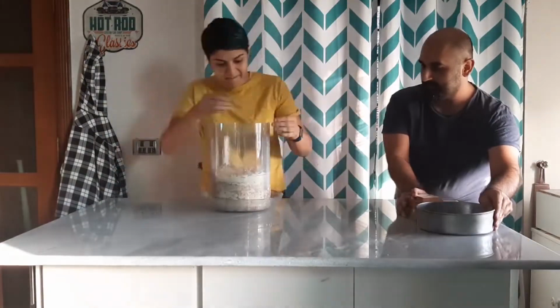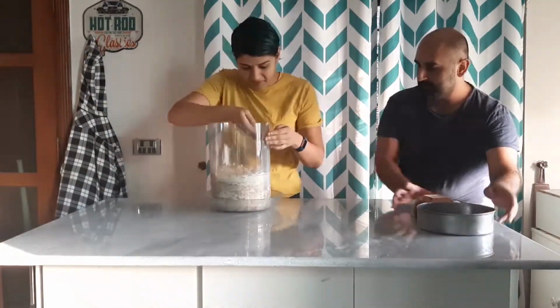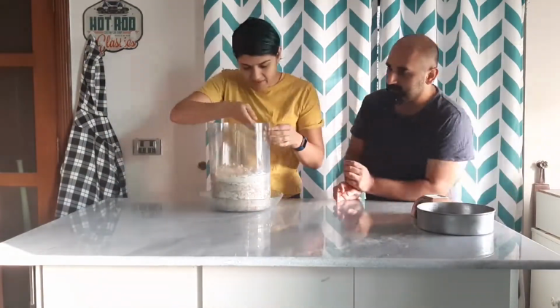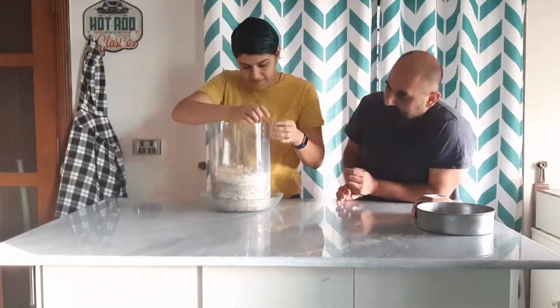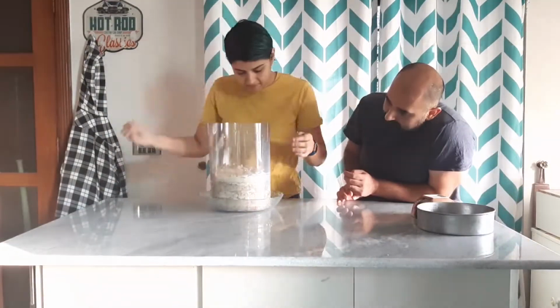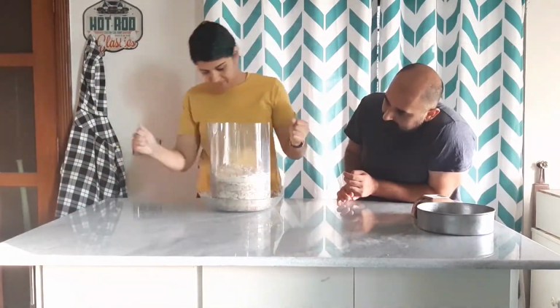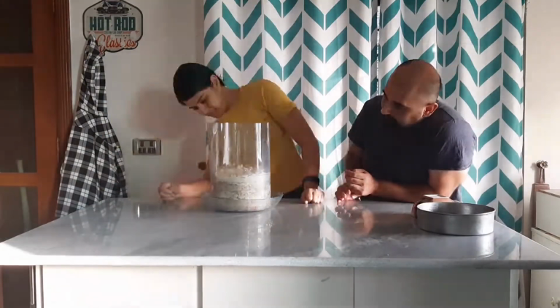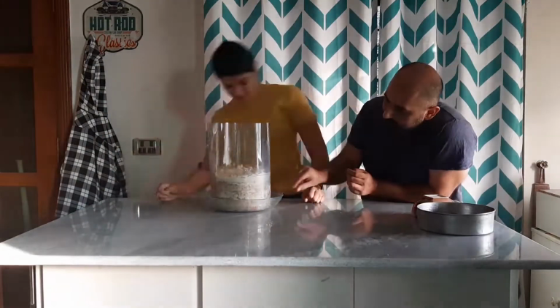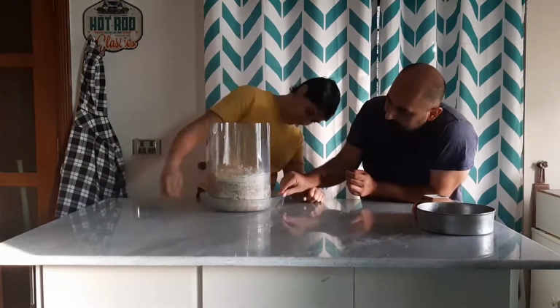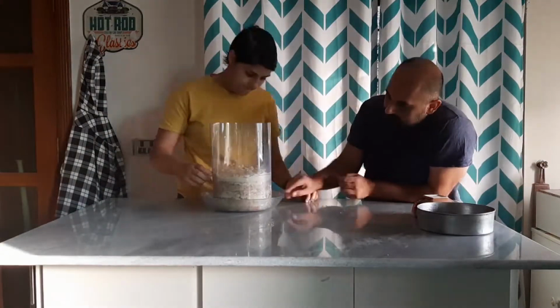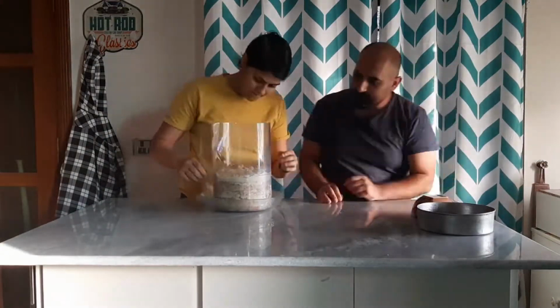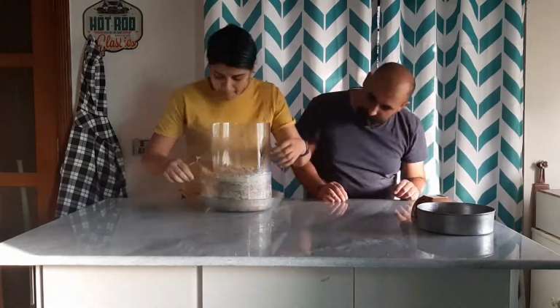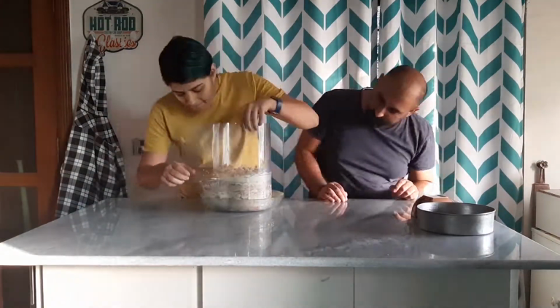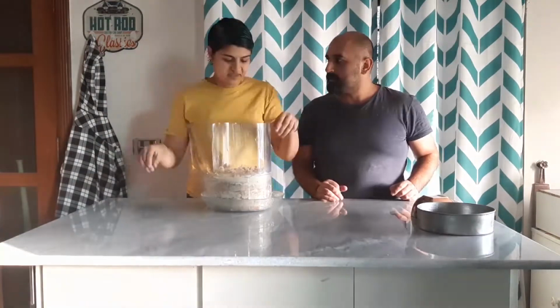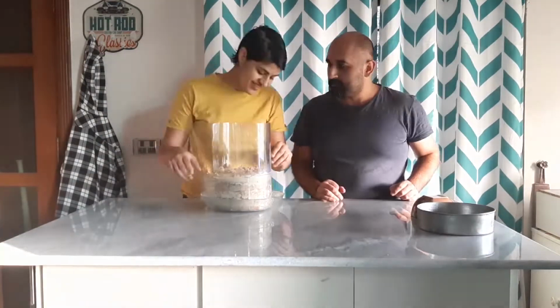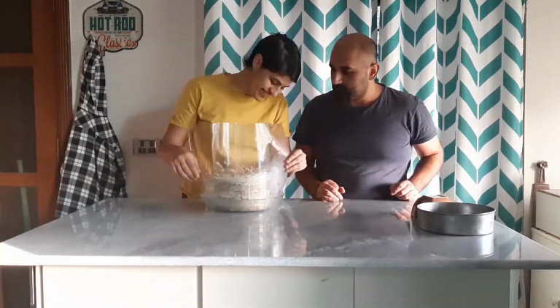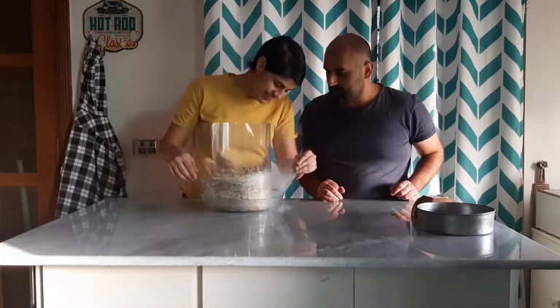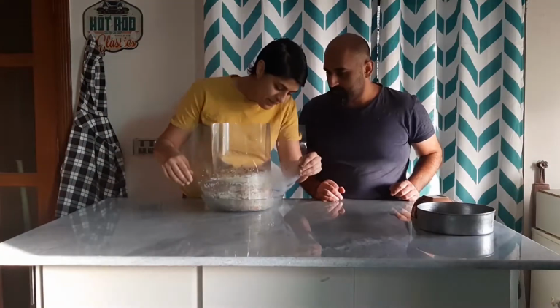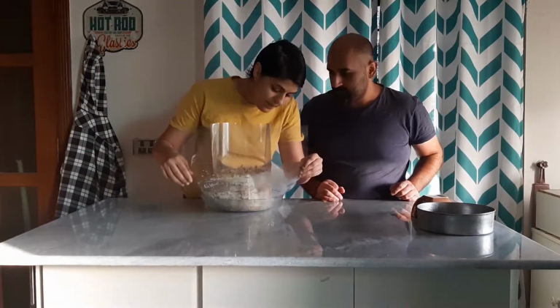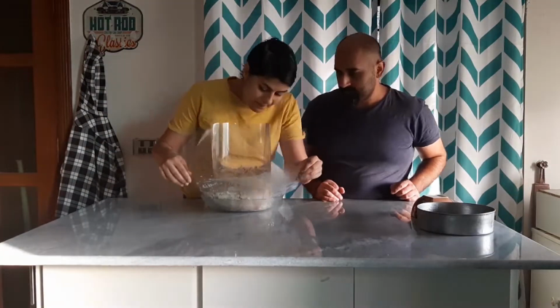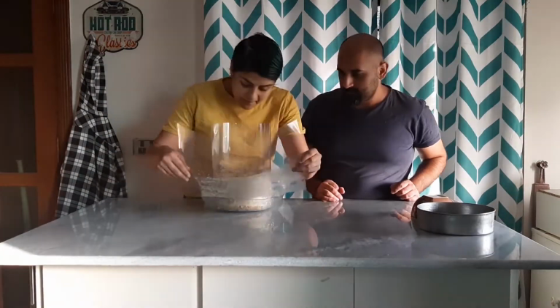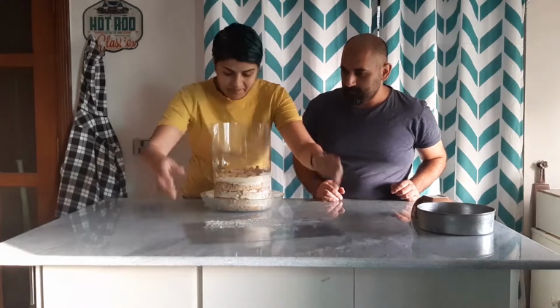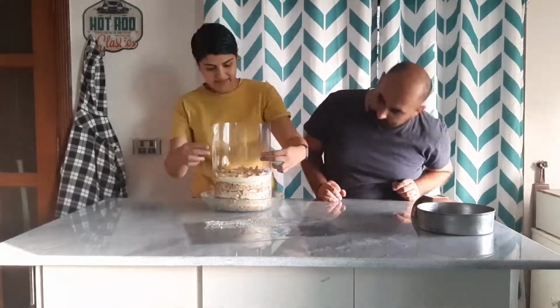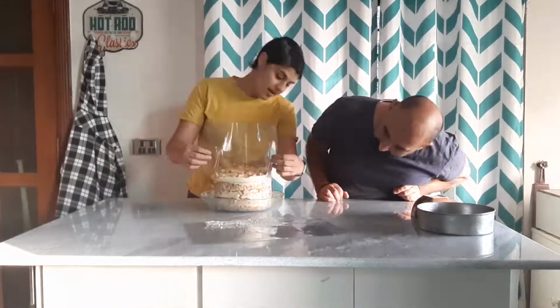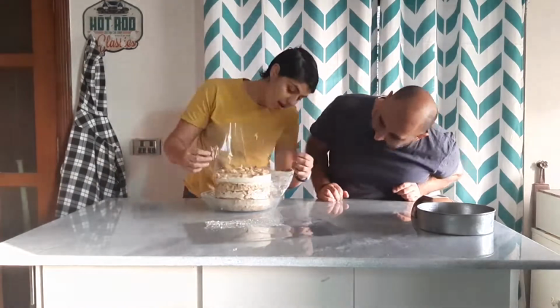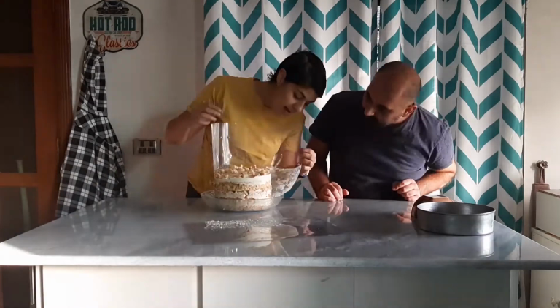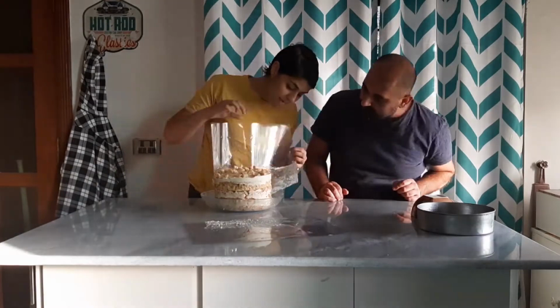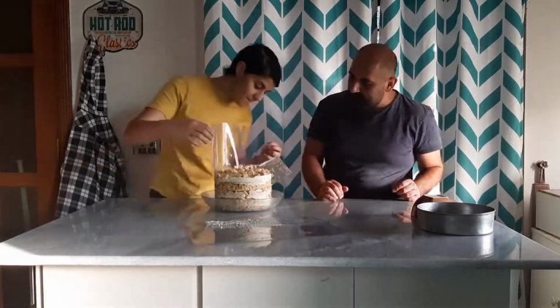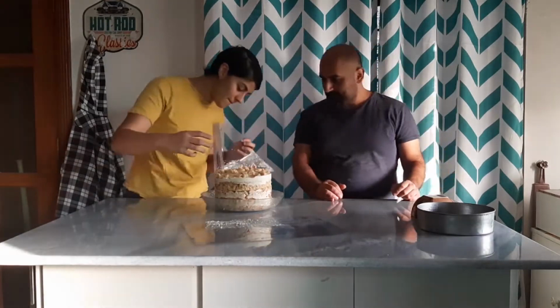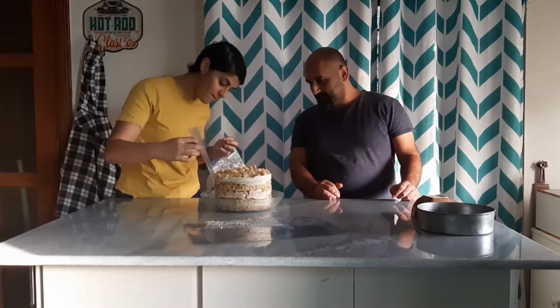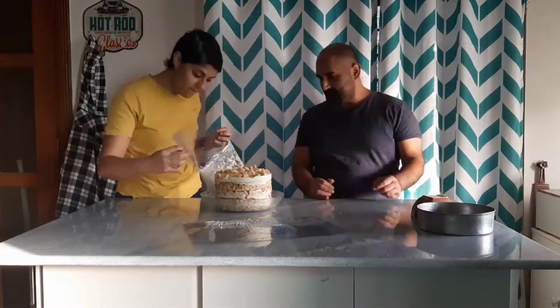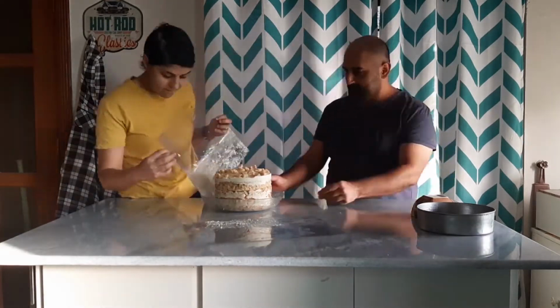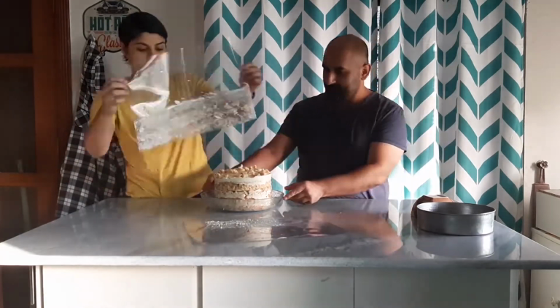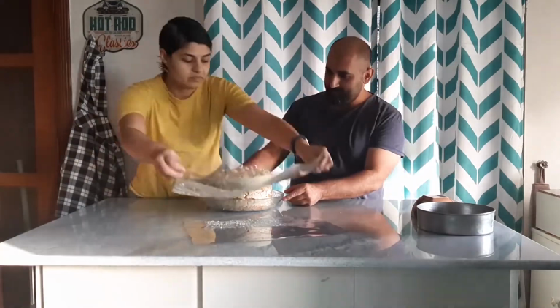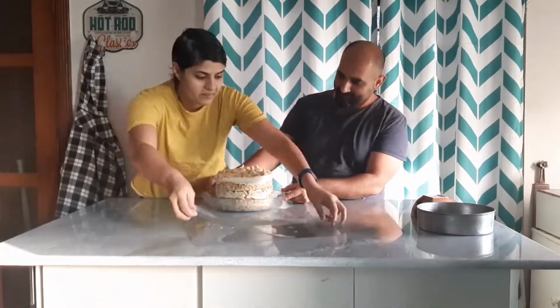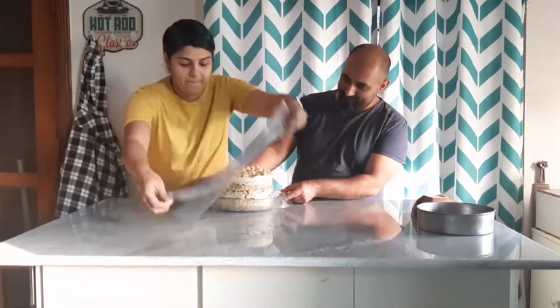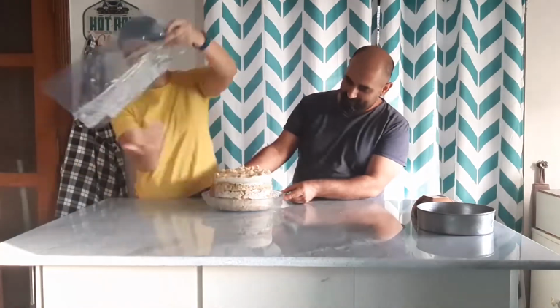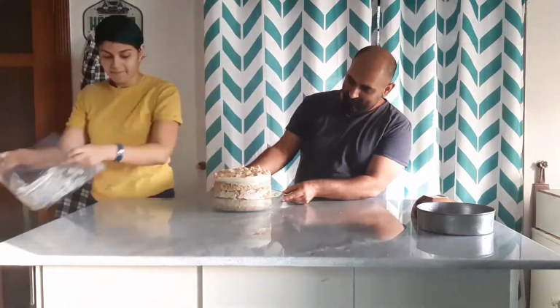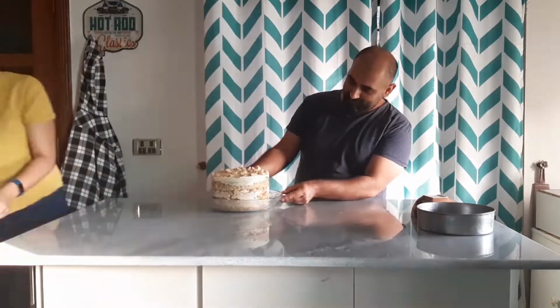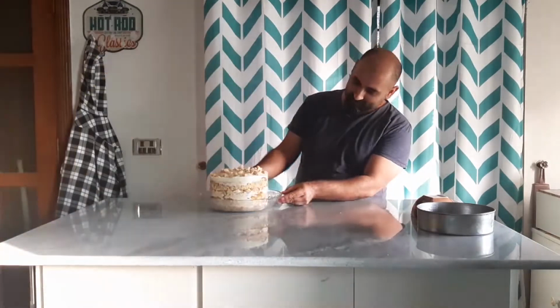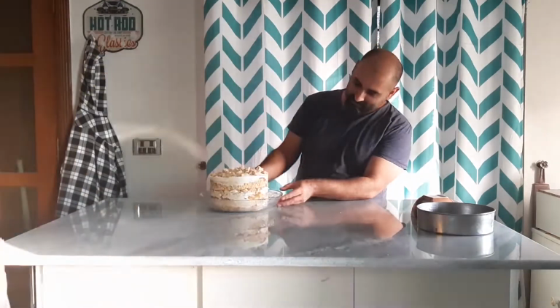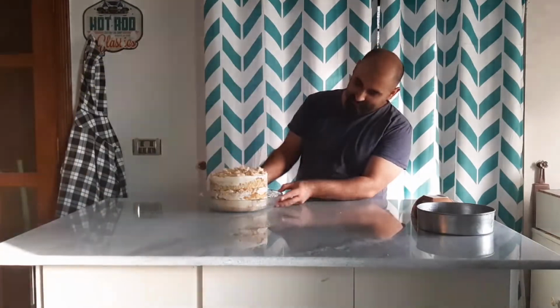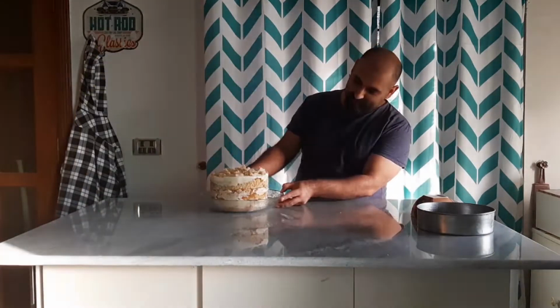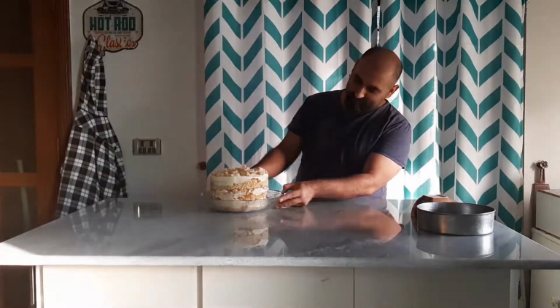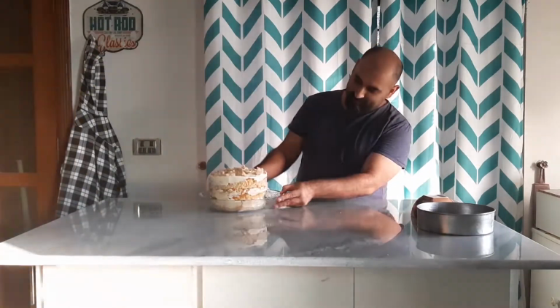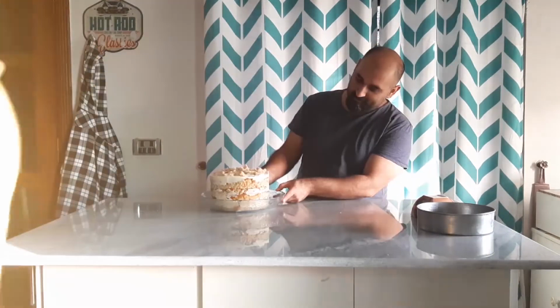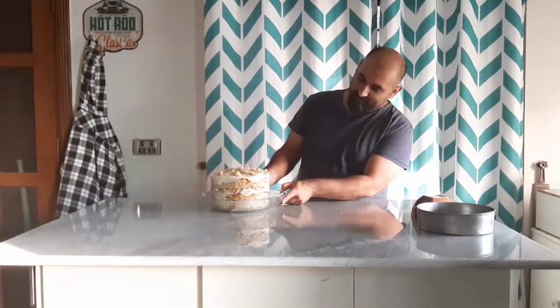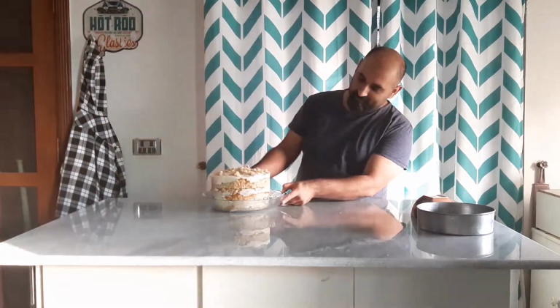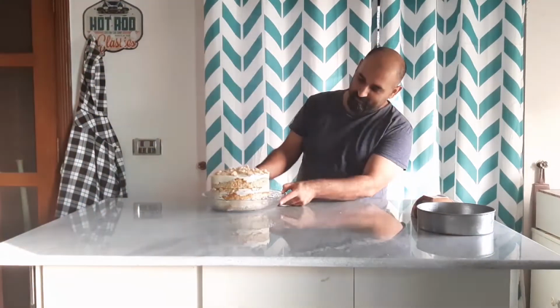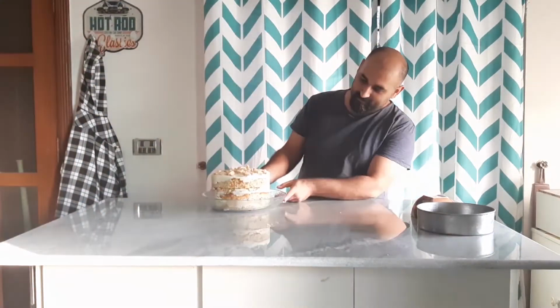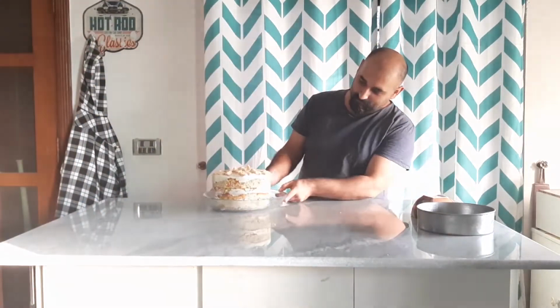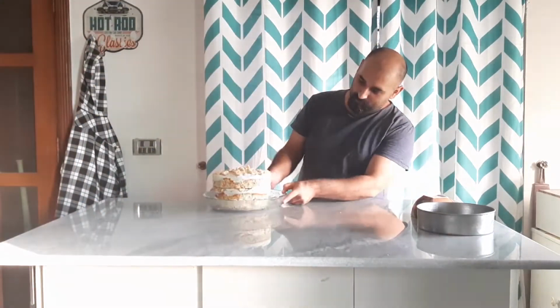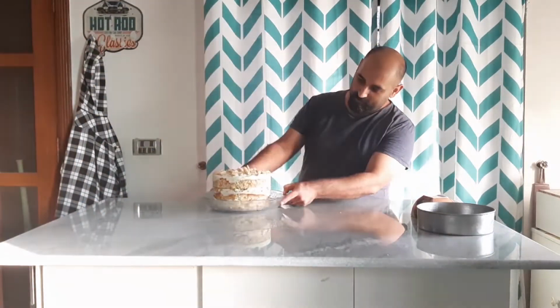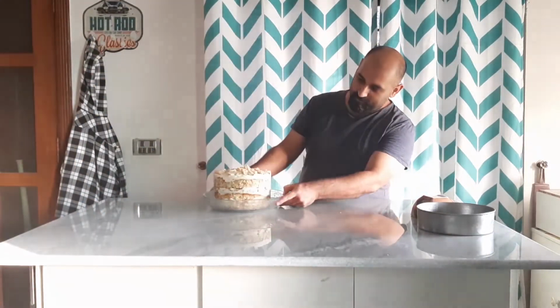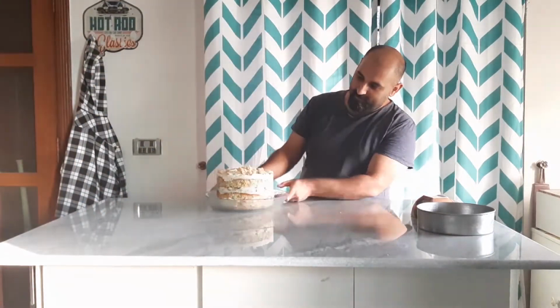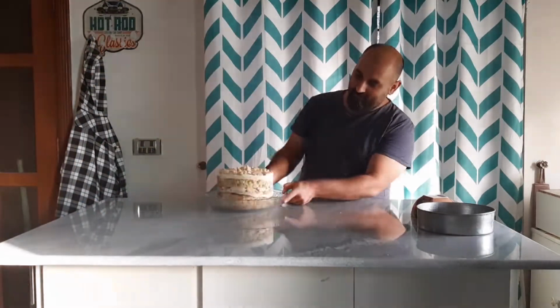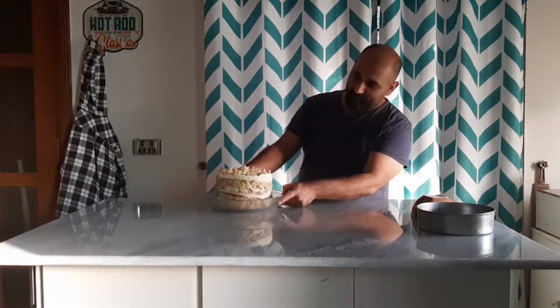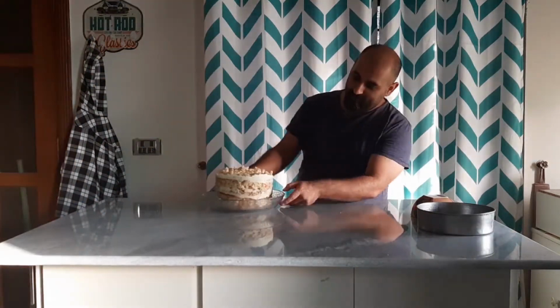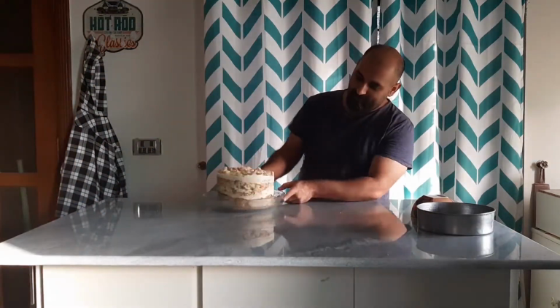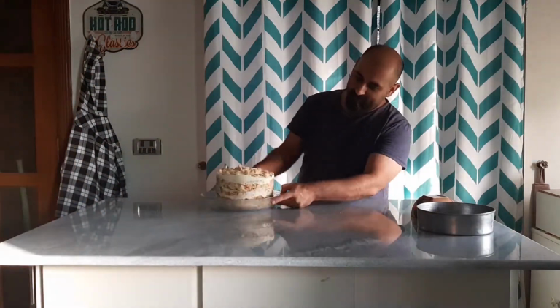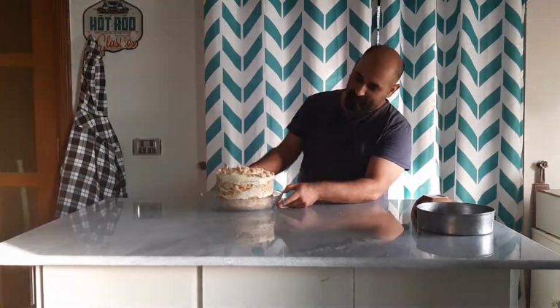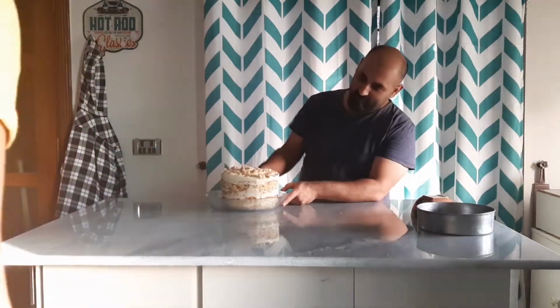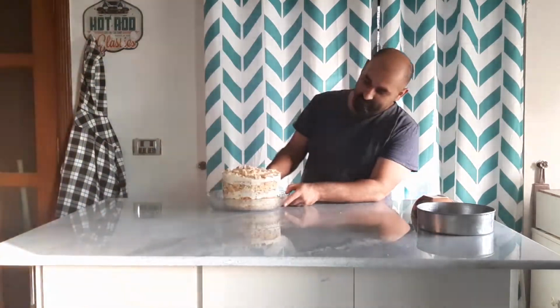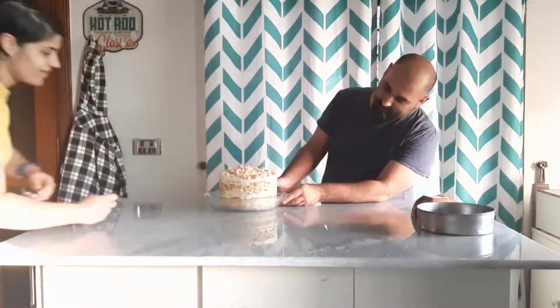And here's the reveal — ta-da! Wow, amazing!